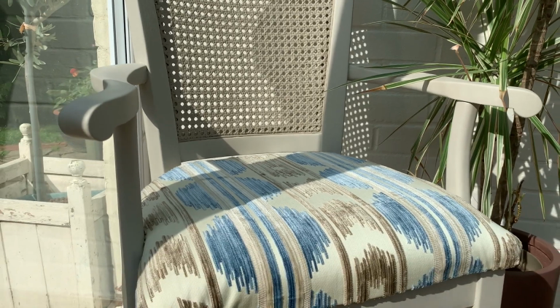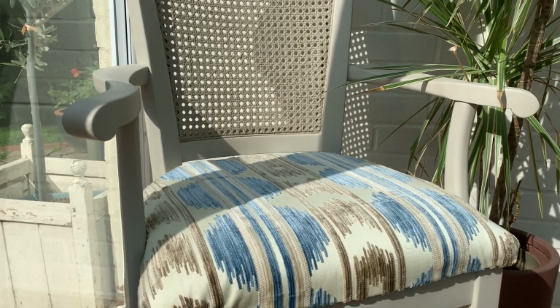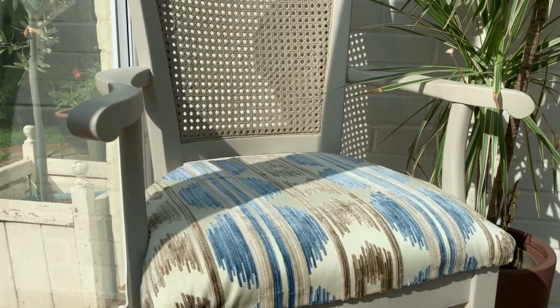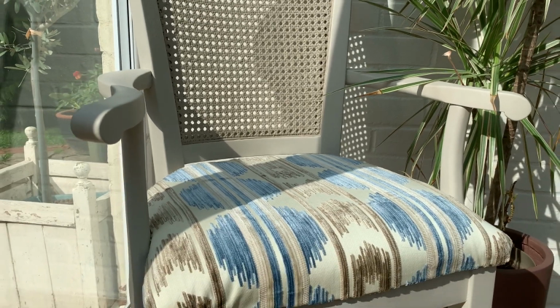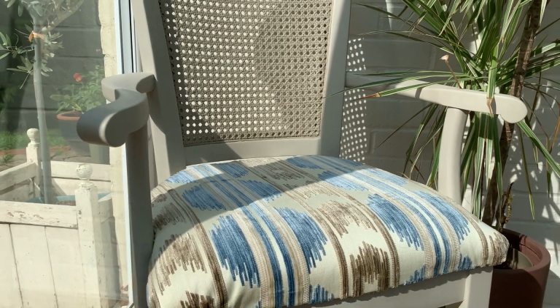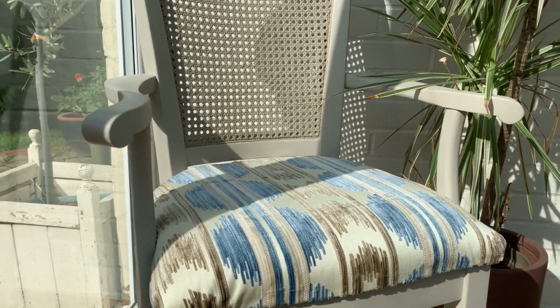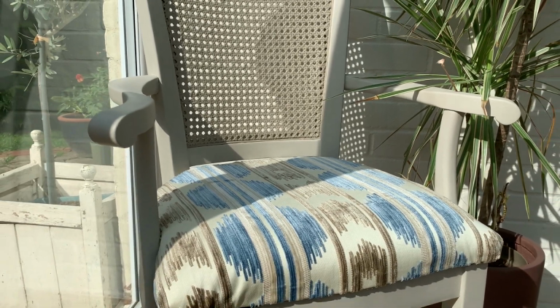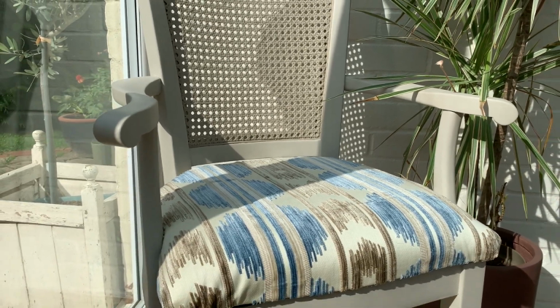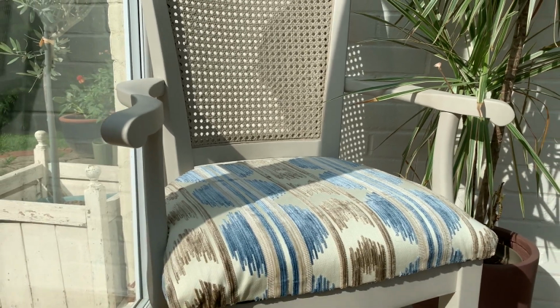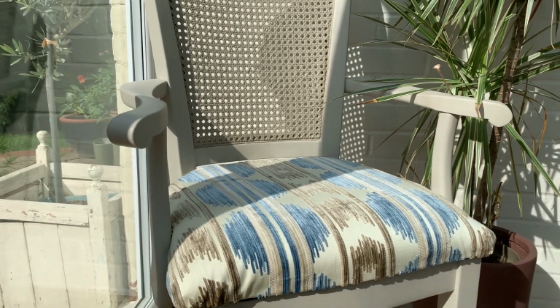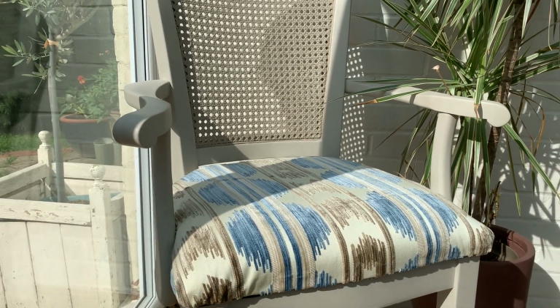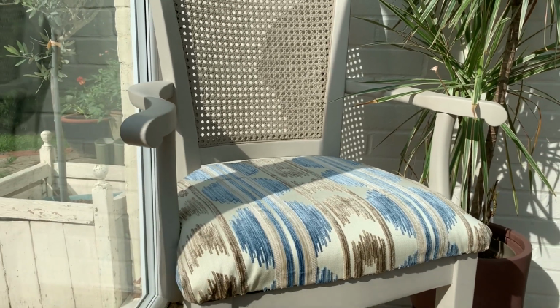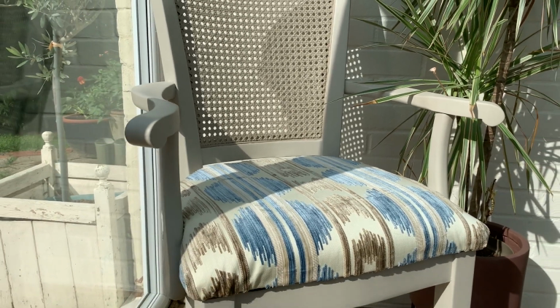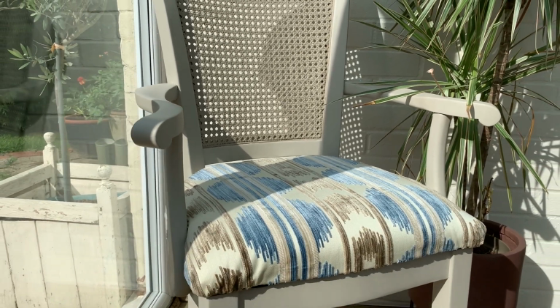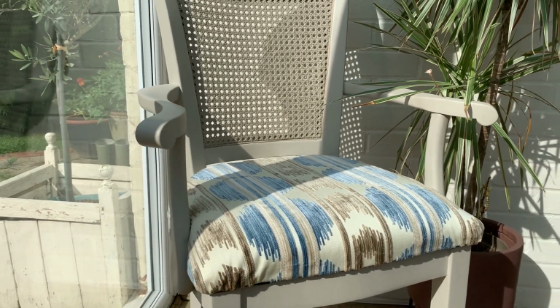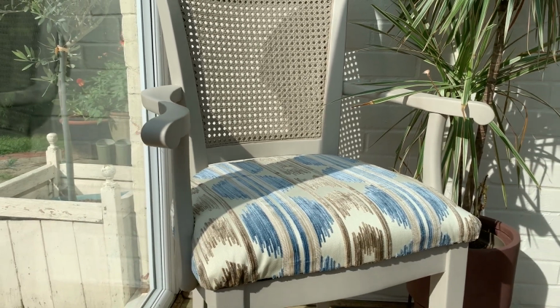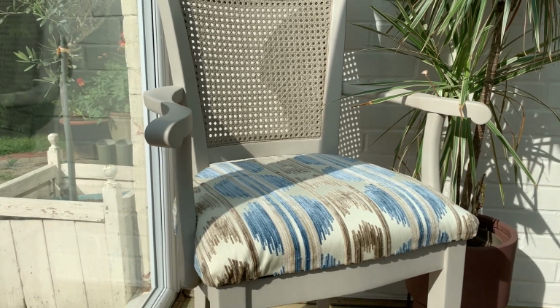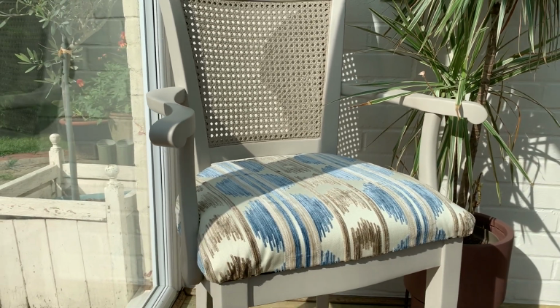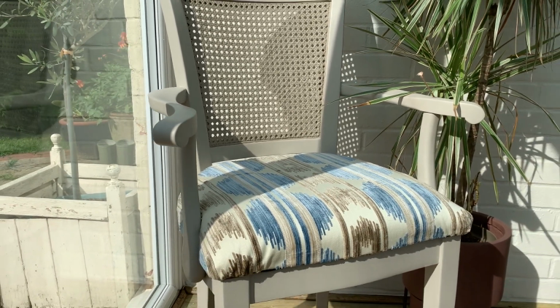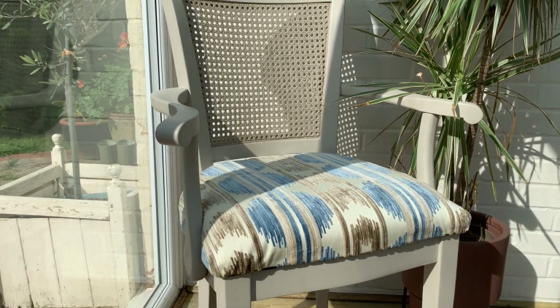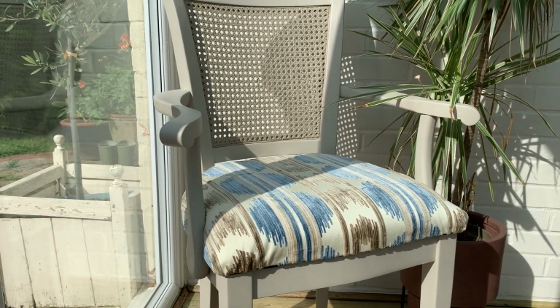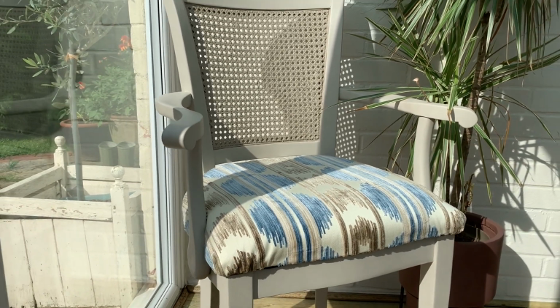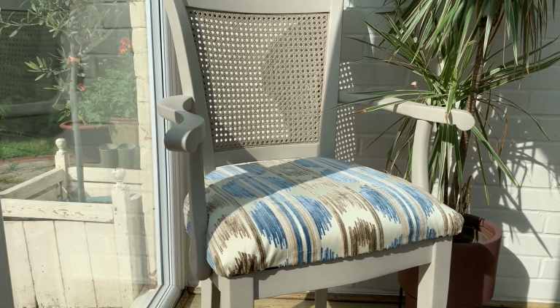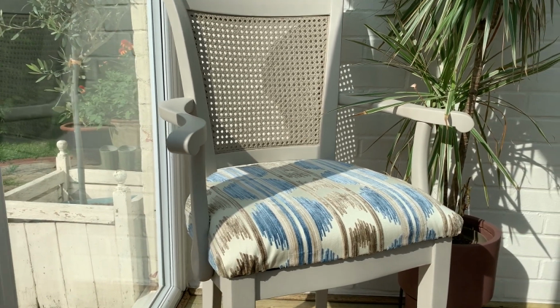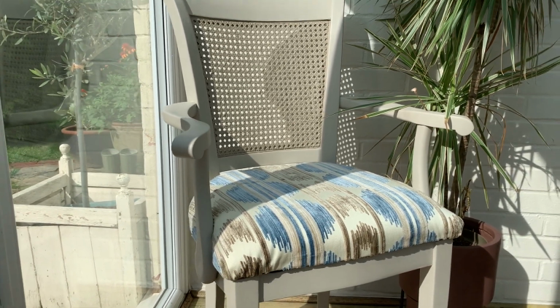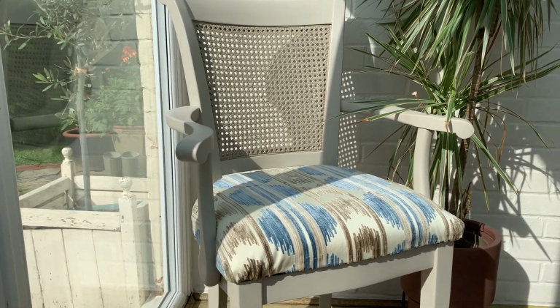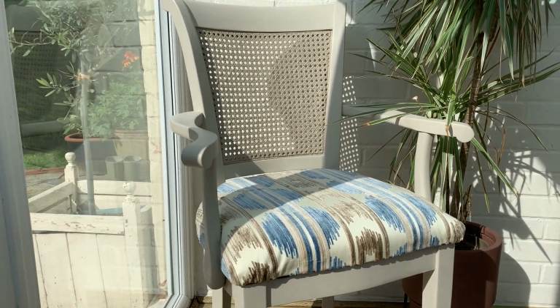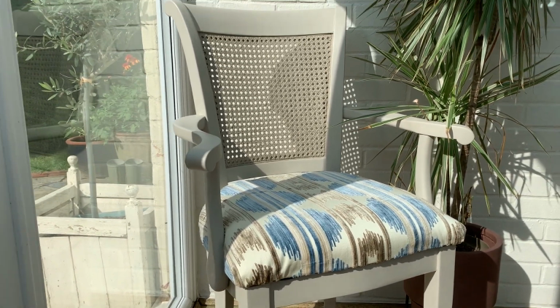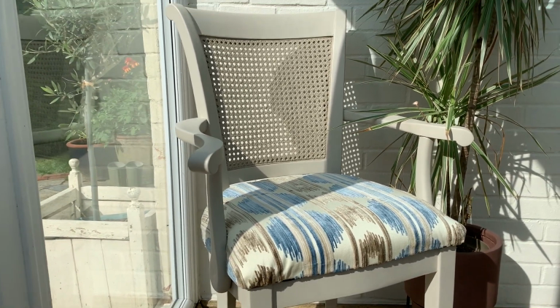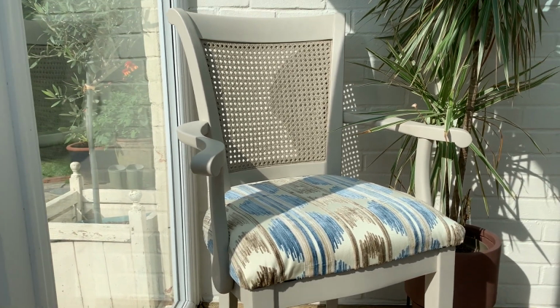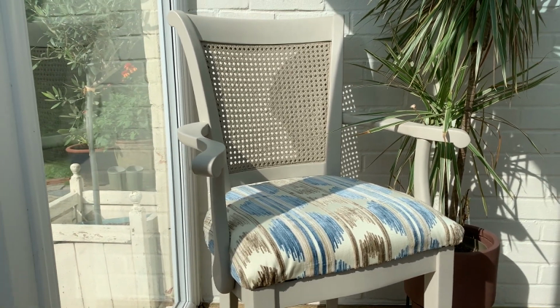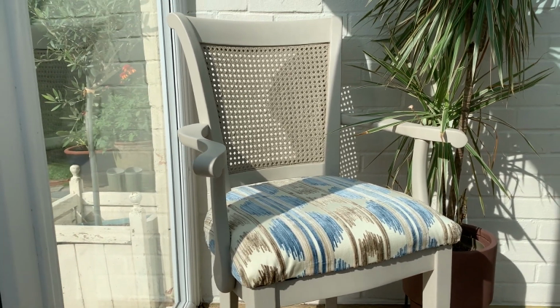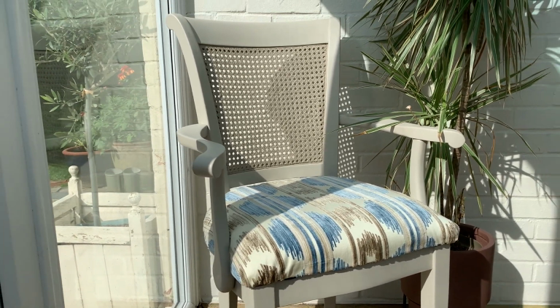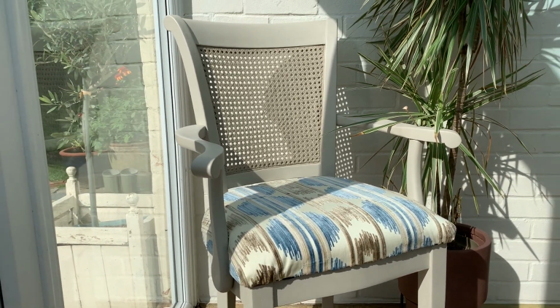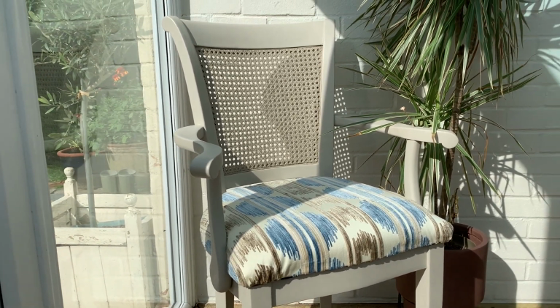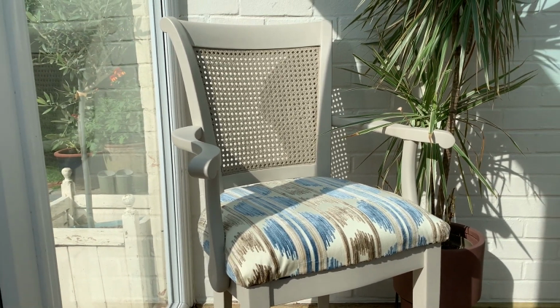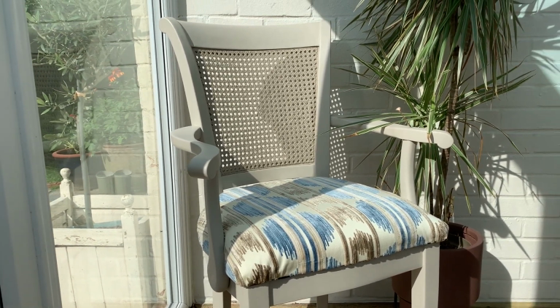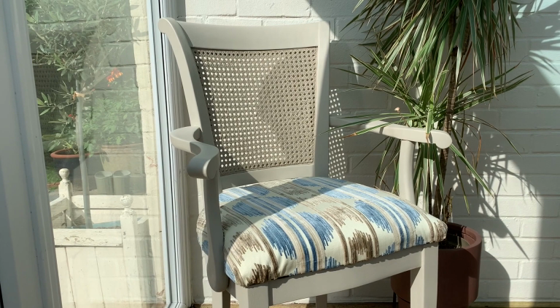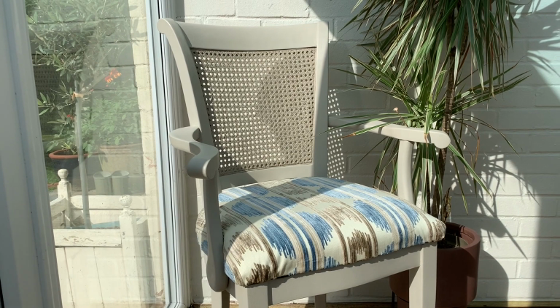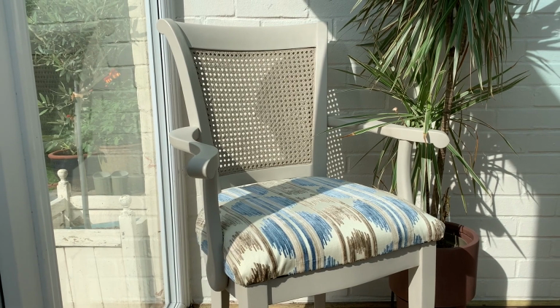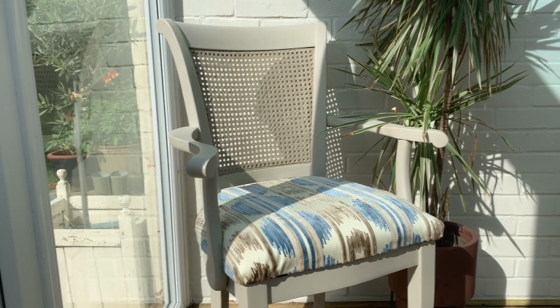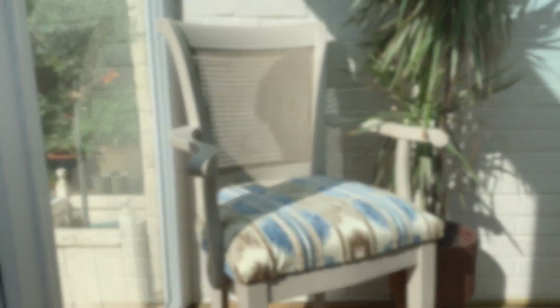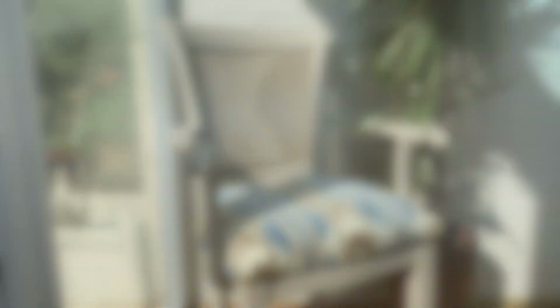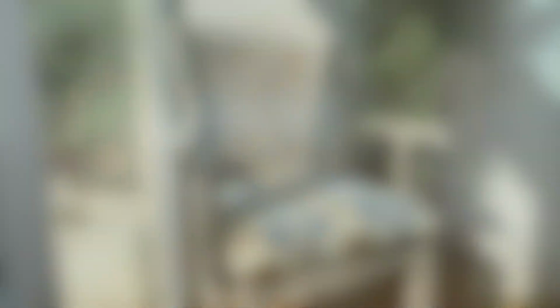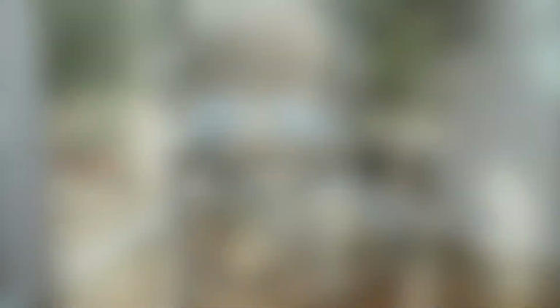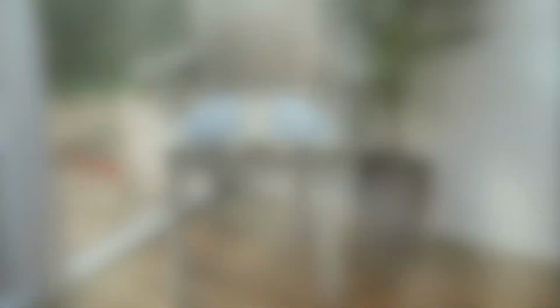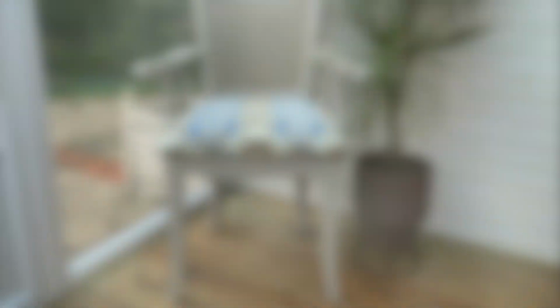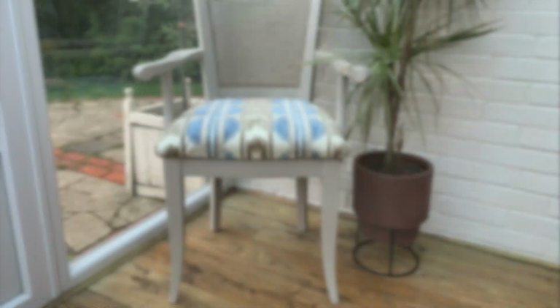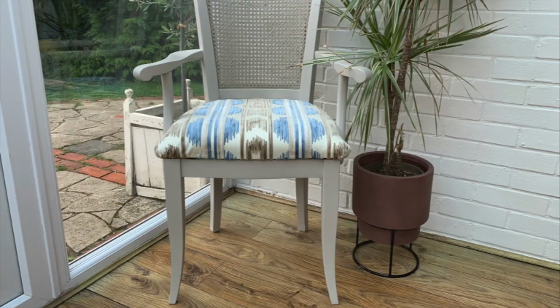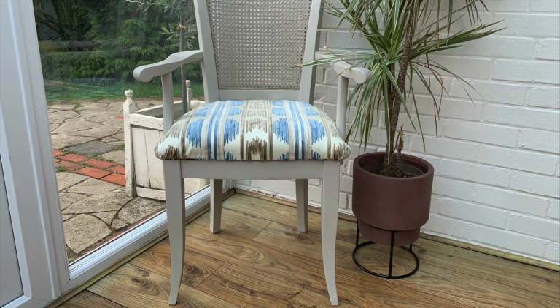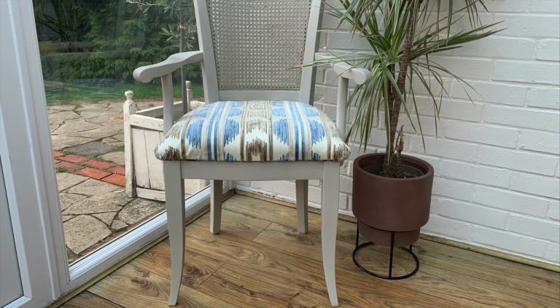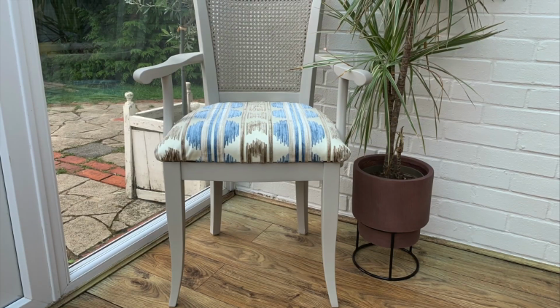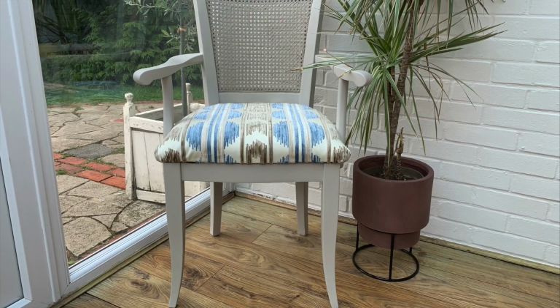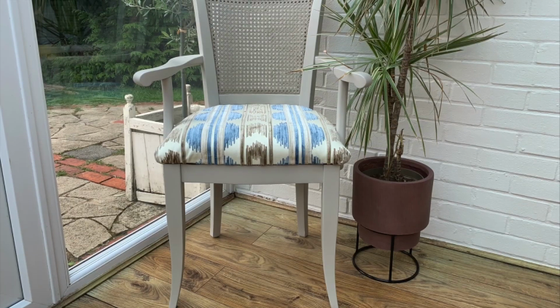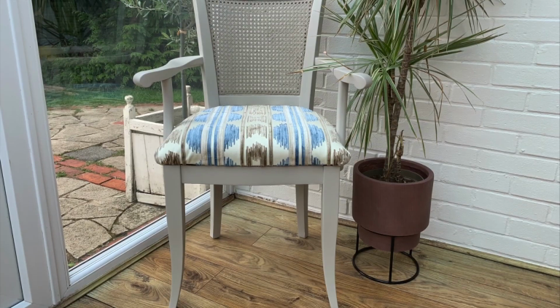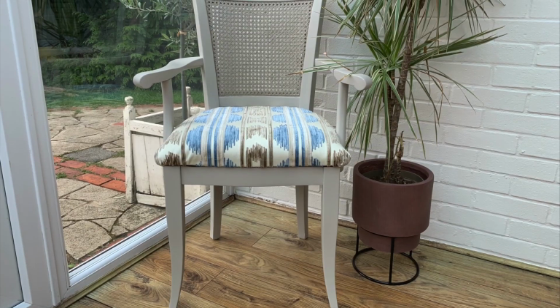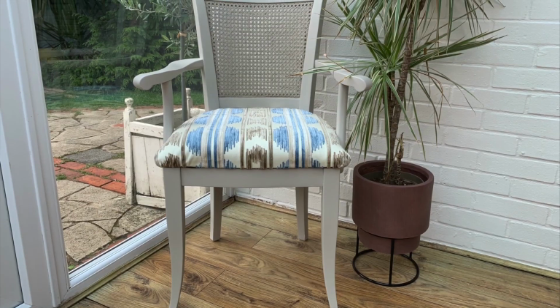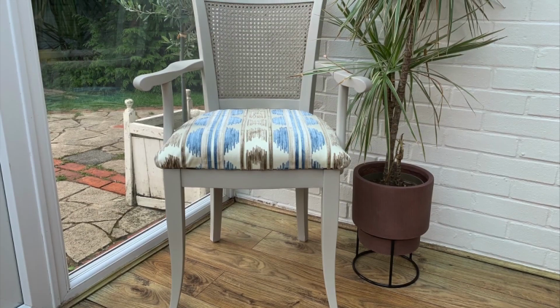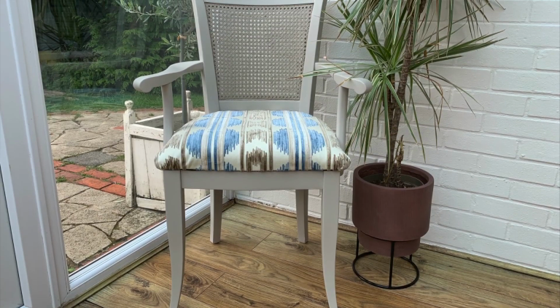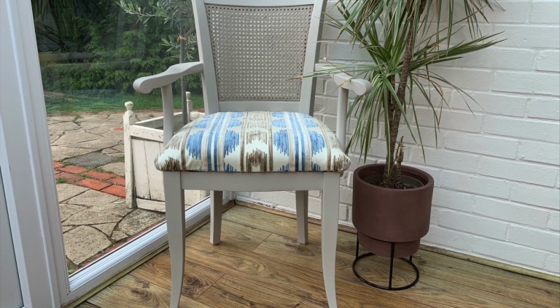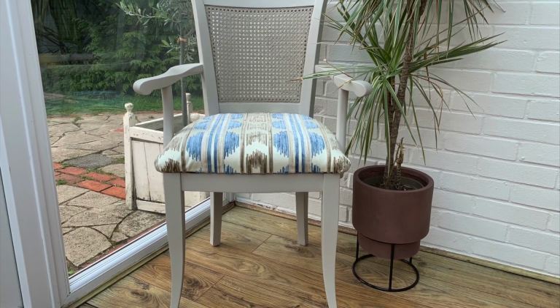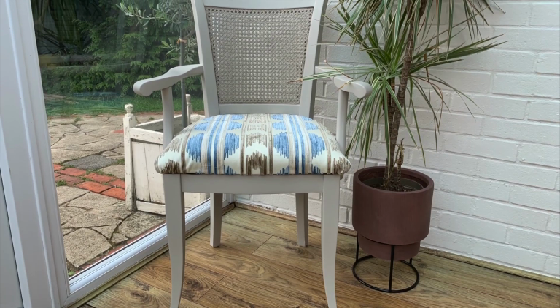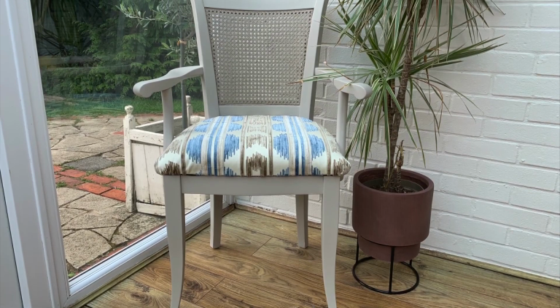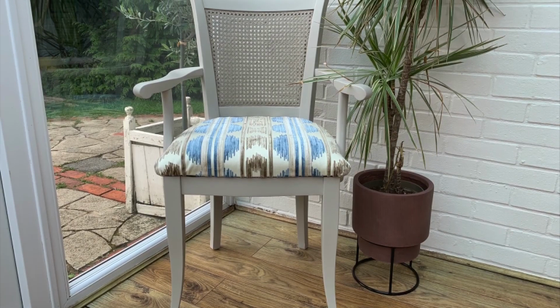Thank you for watching, and I'll catch you next time with a cool little cabinet that I'm doing in an interesting colour scheme. Thank you.